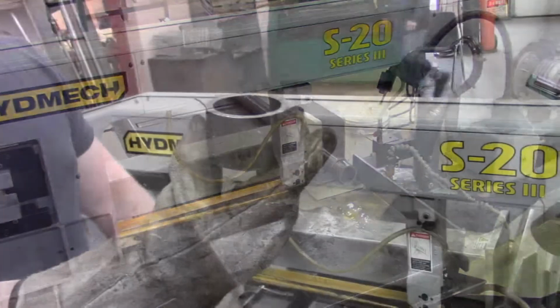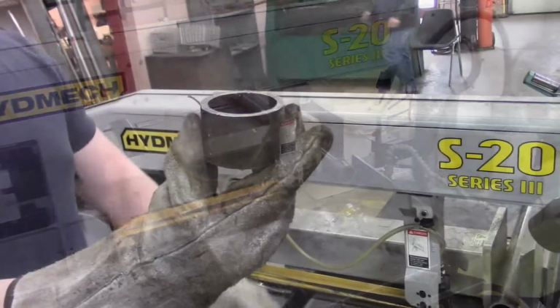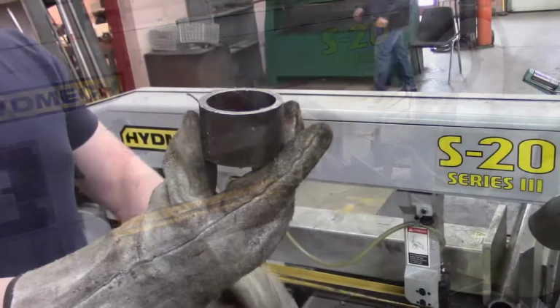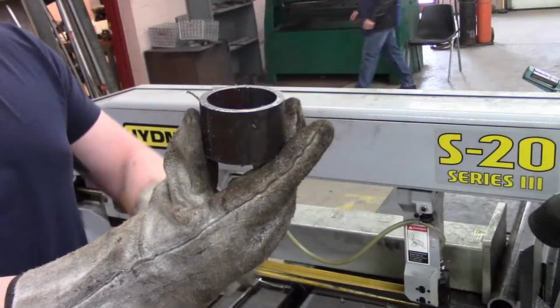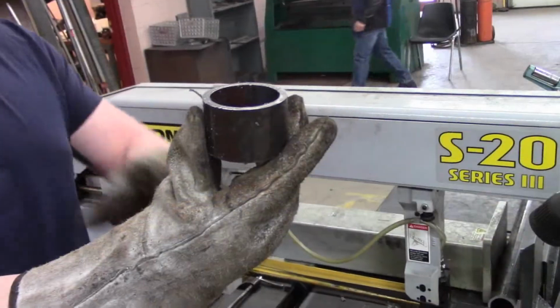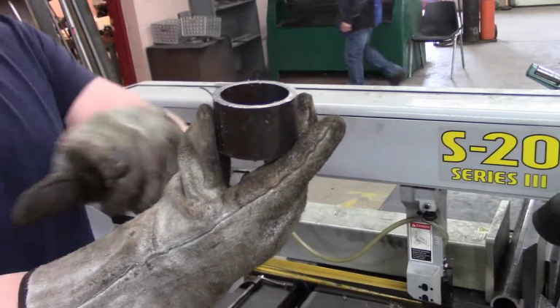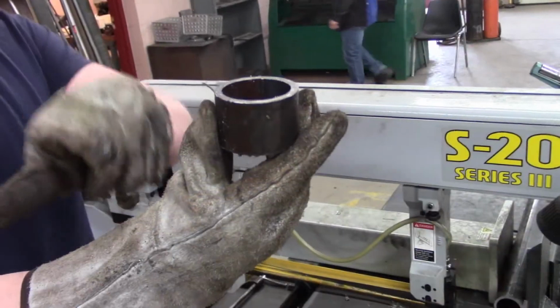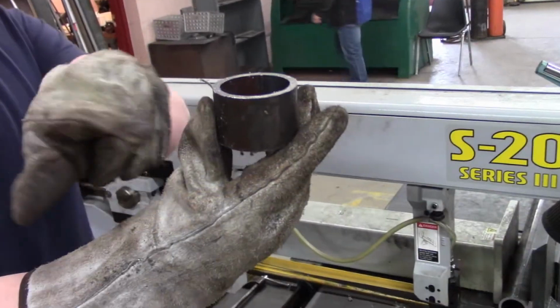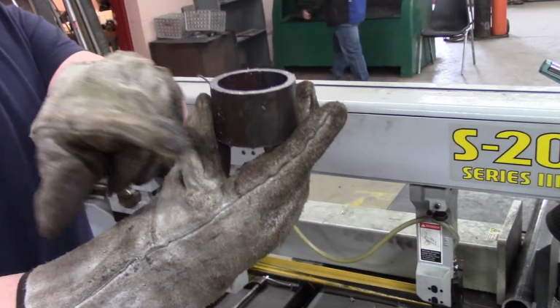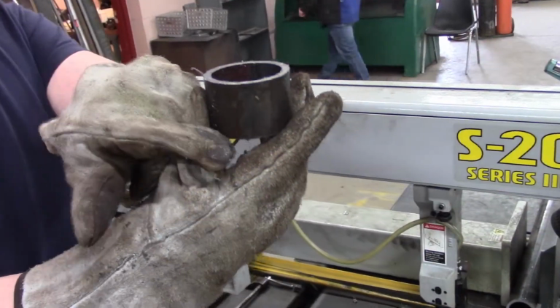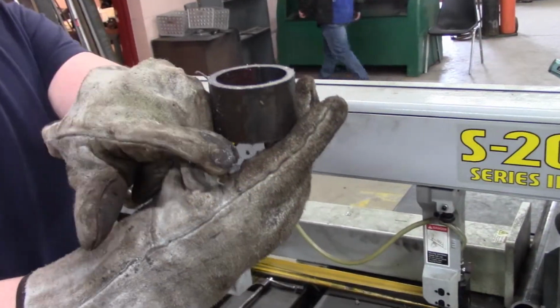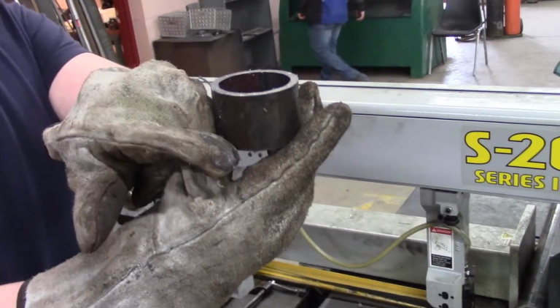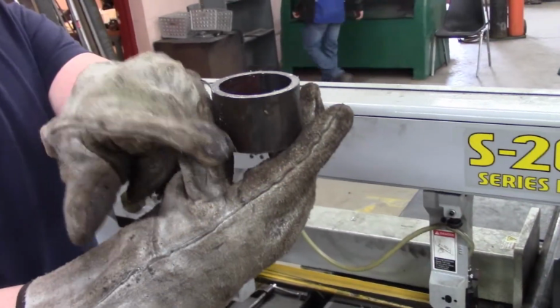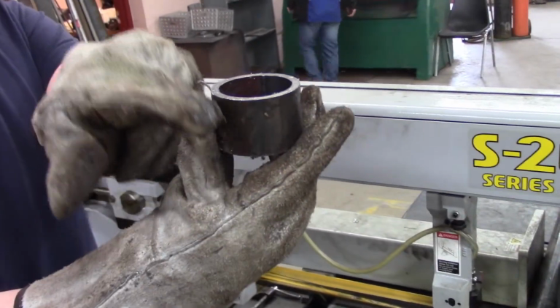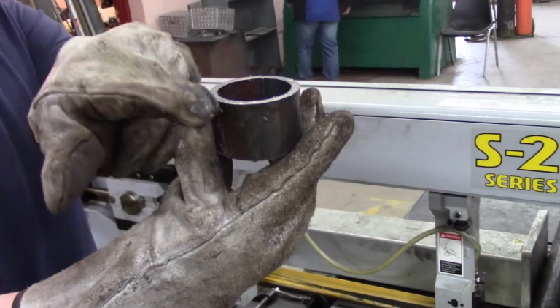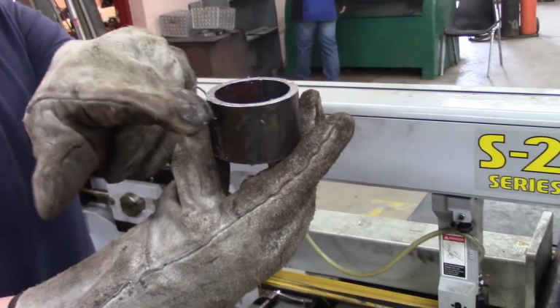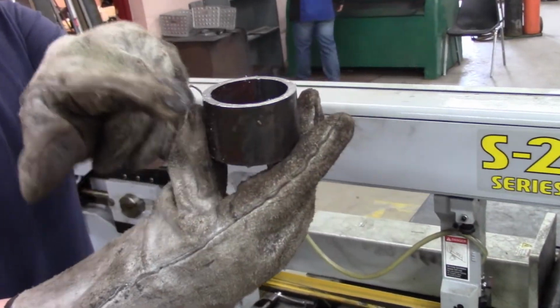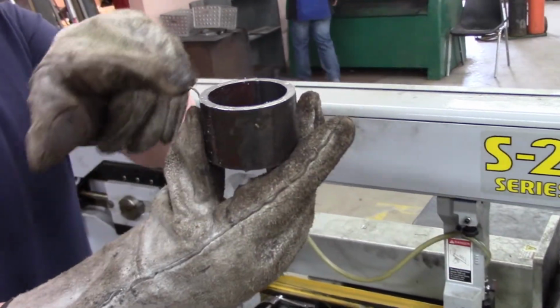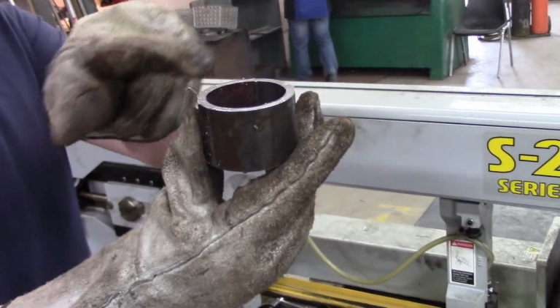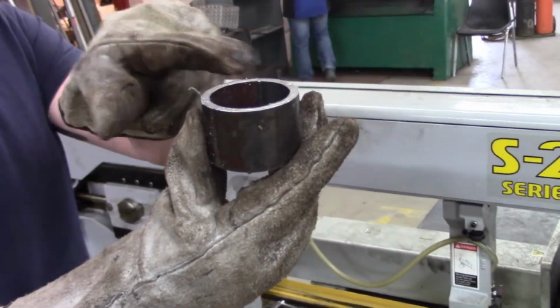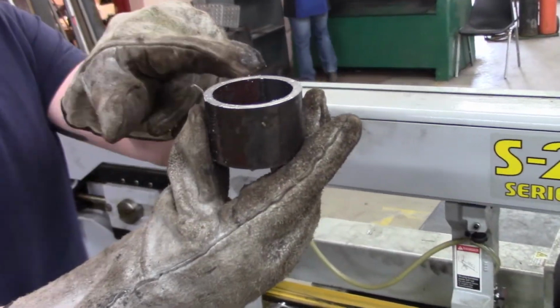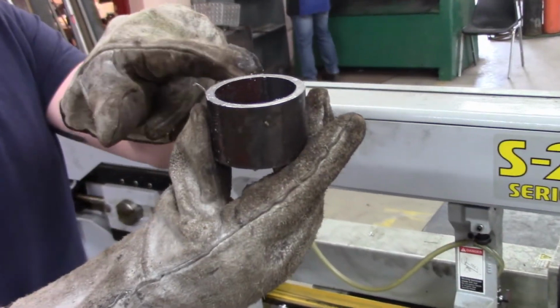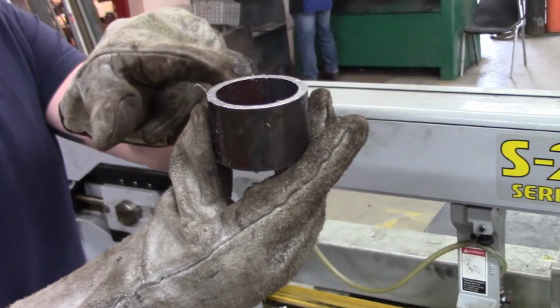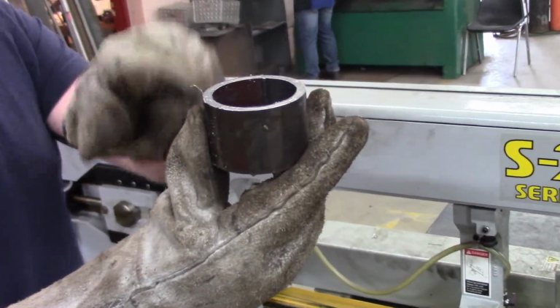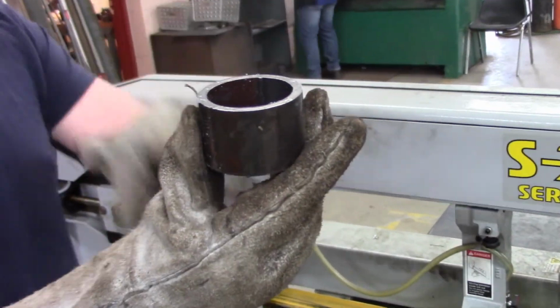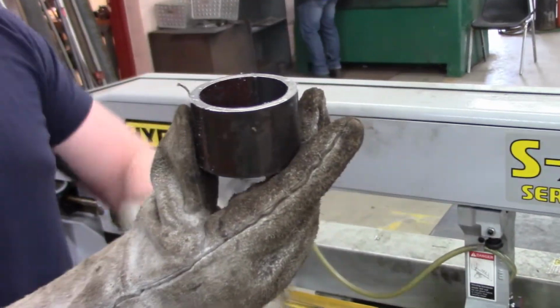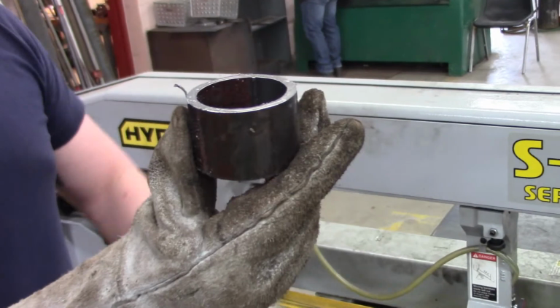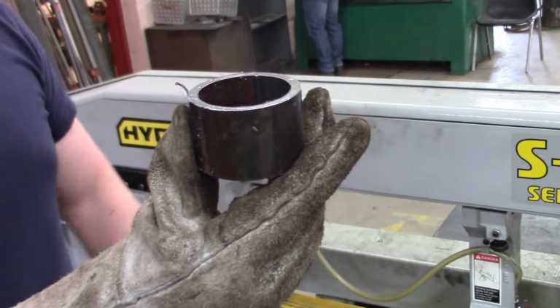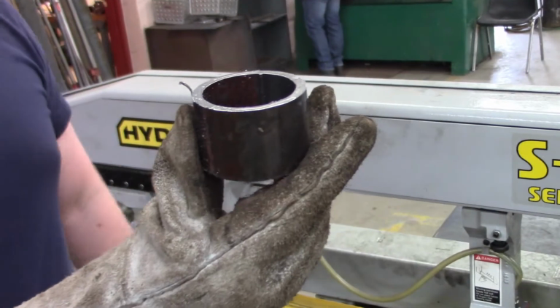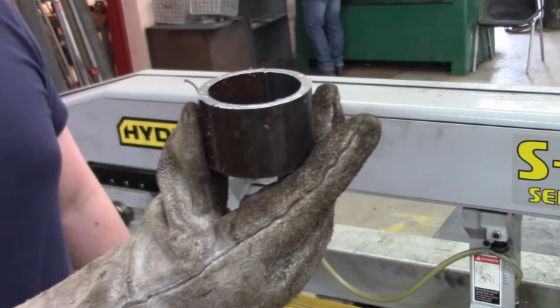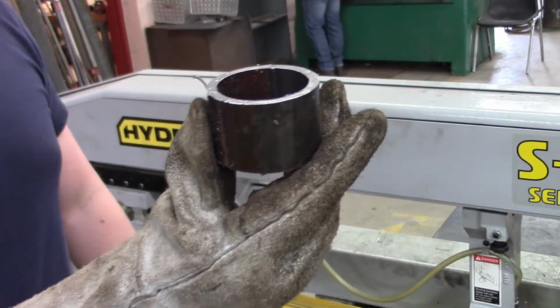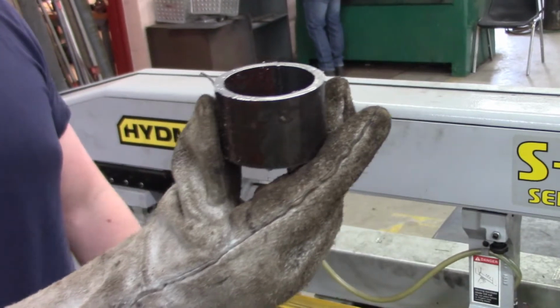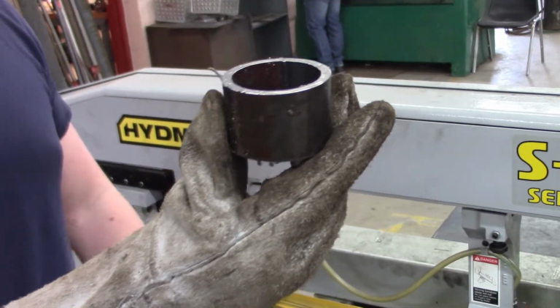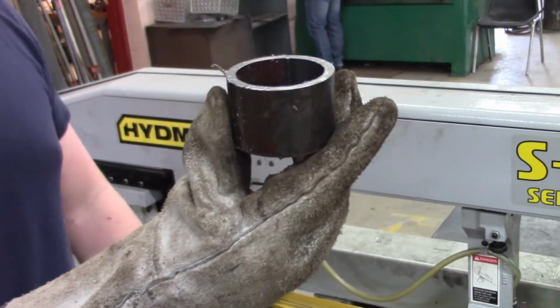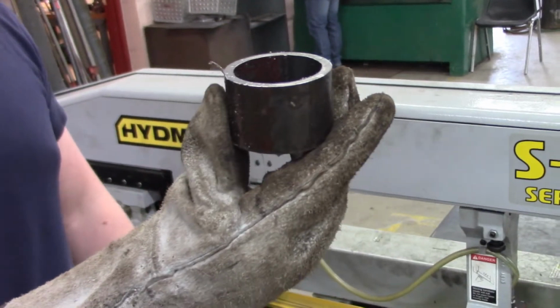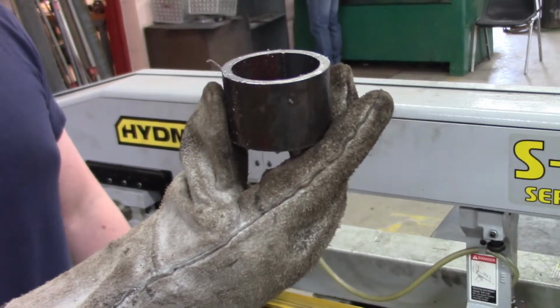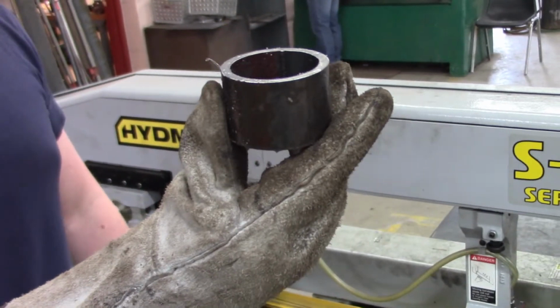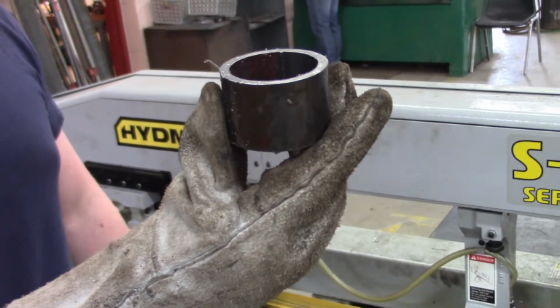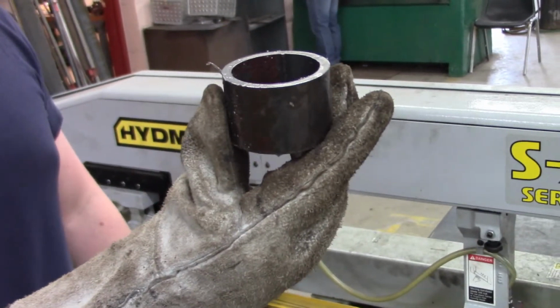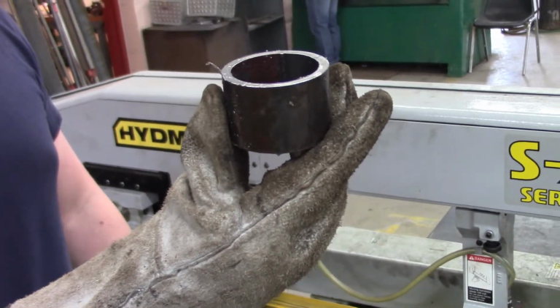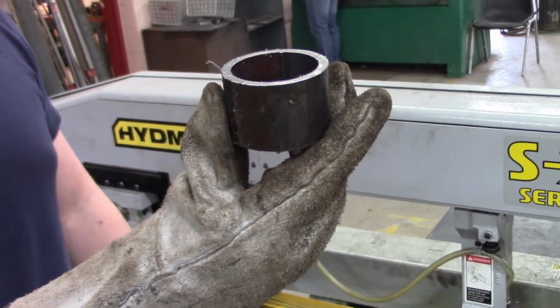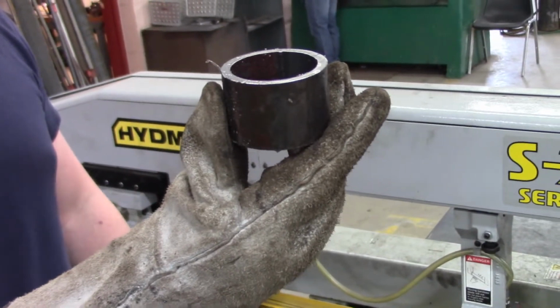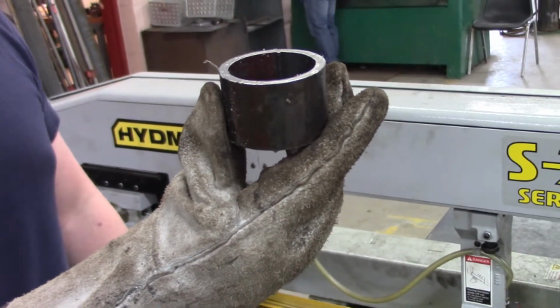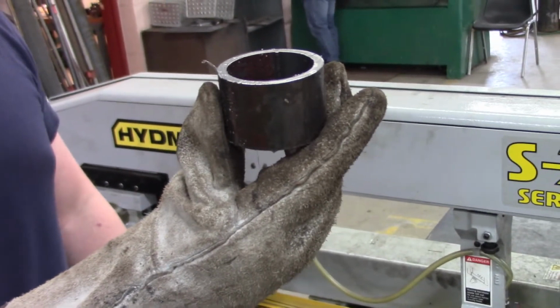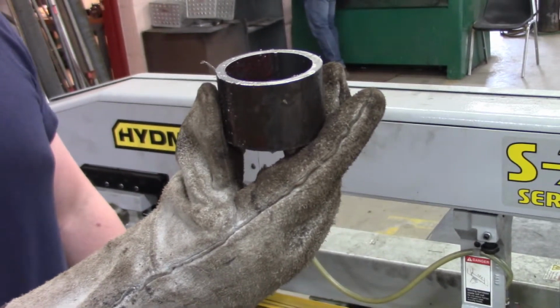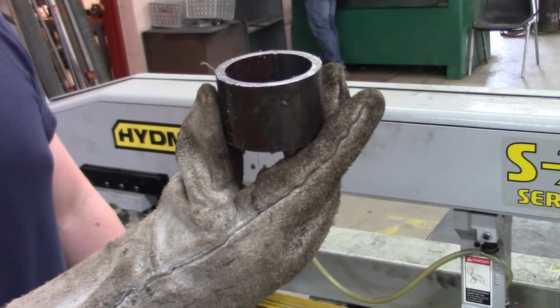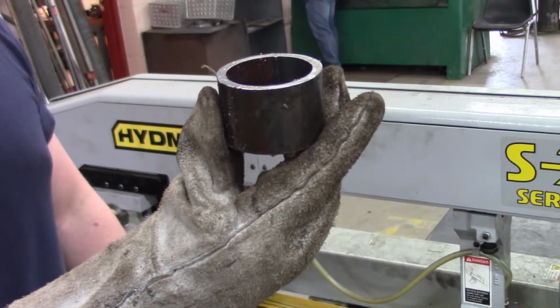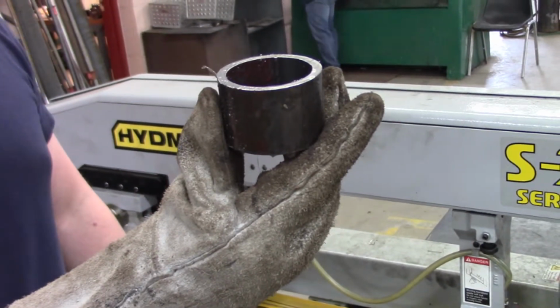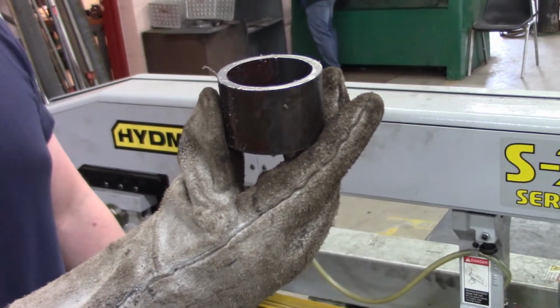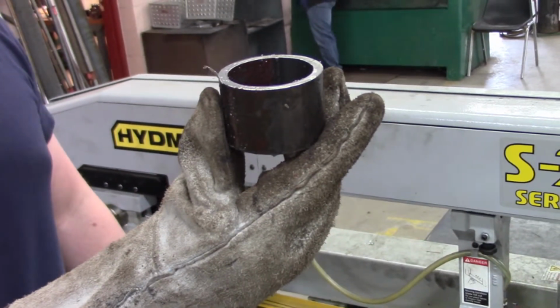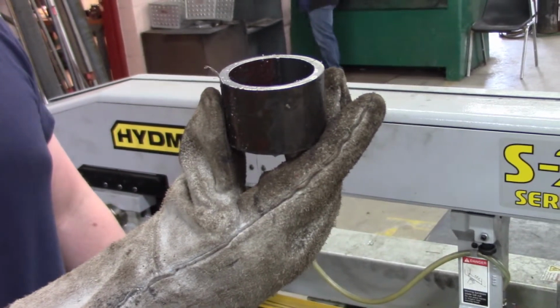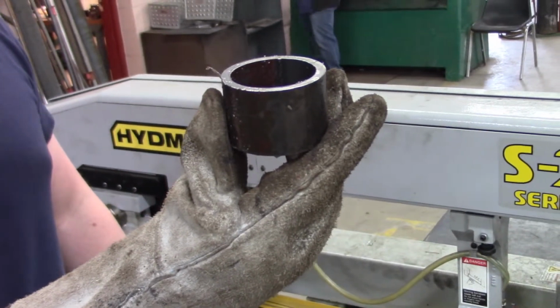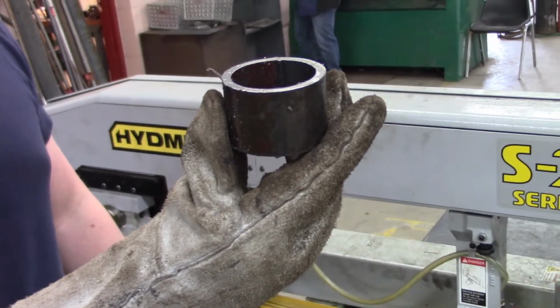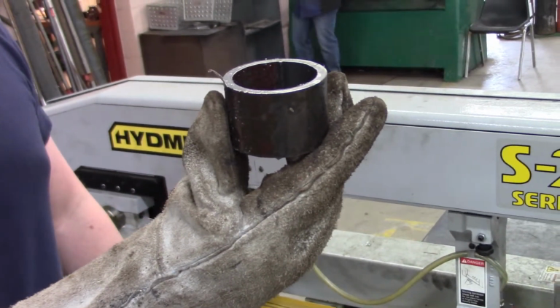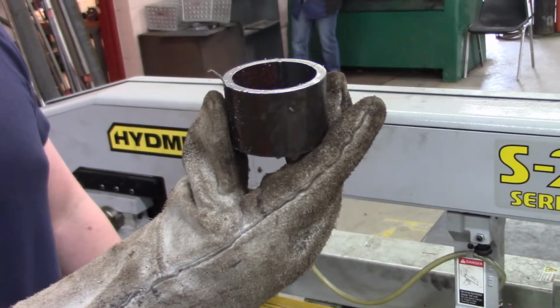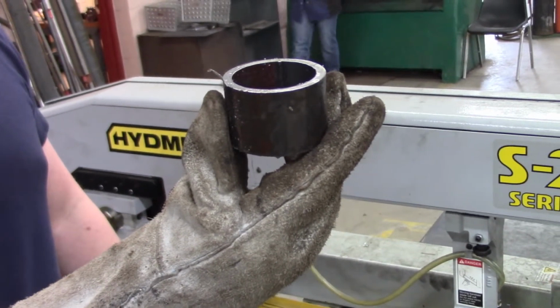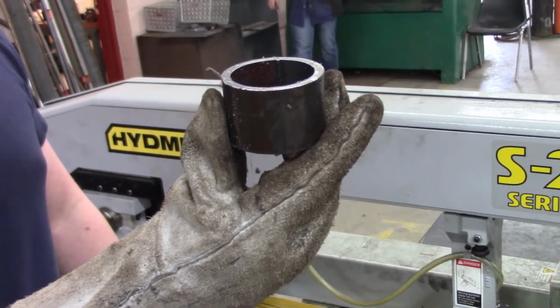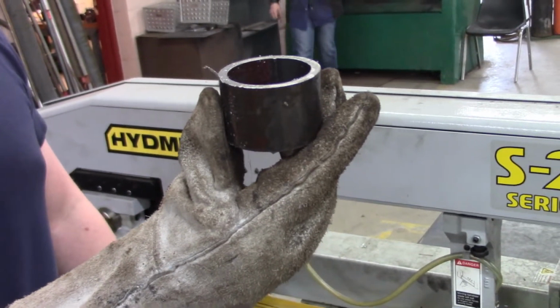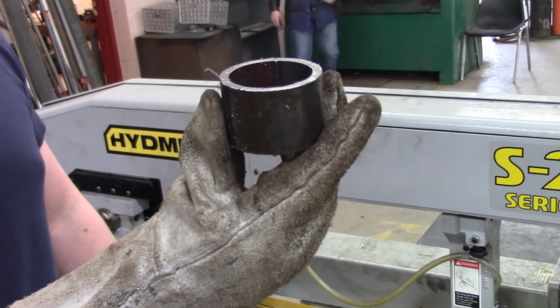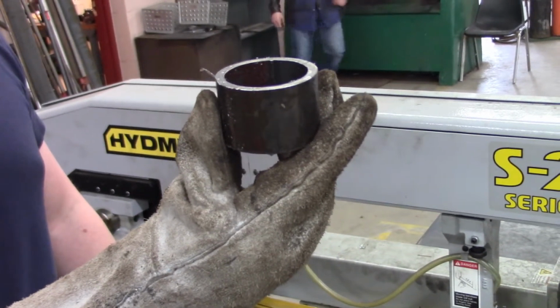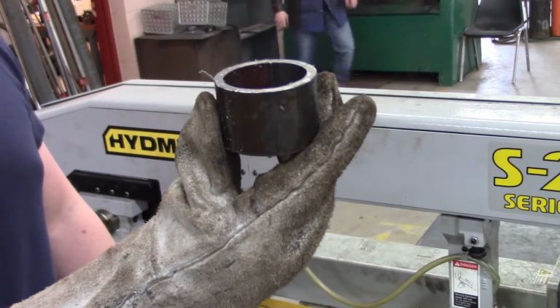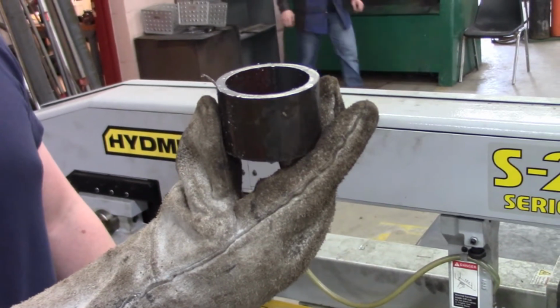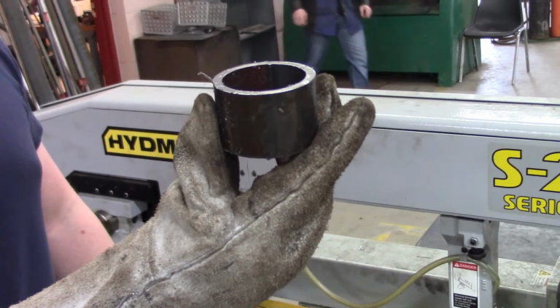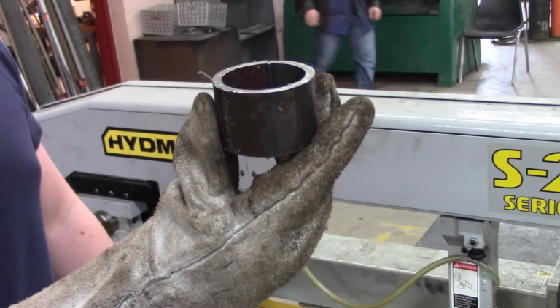You want to make sure this is a nice square cut because otherwise you're going to have to face this thing on the lathe a bunch of times. The squarer the better.